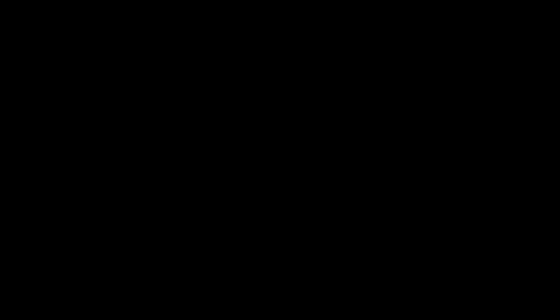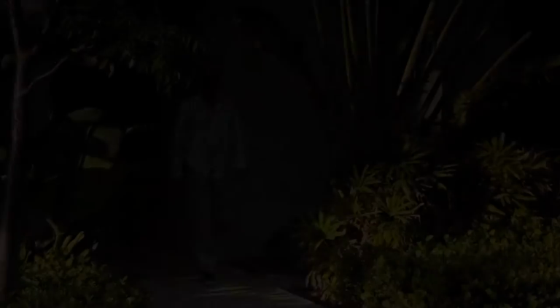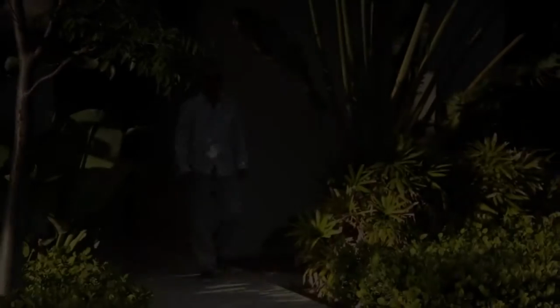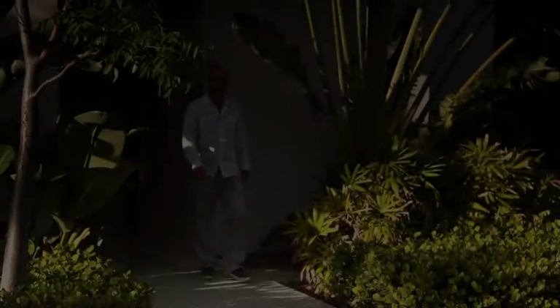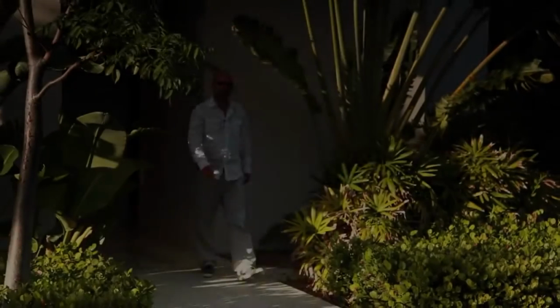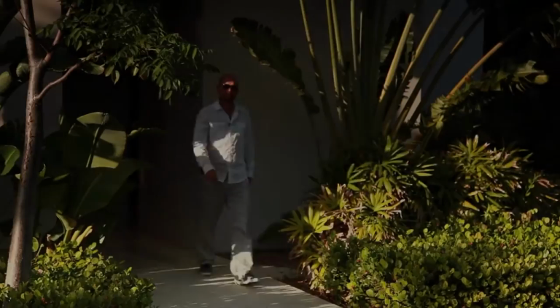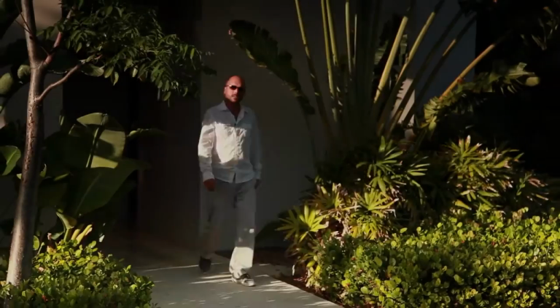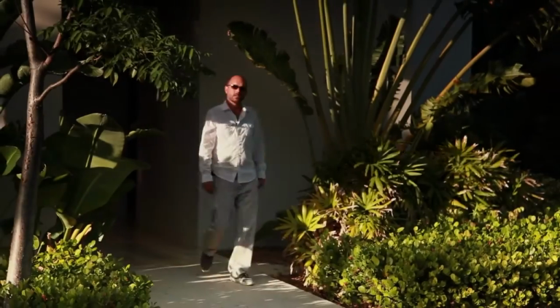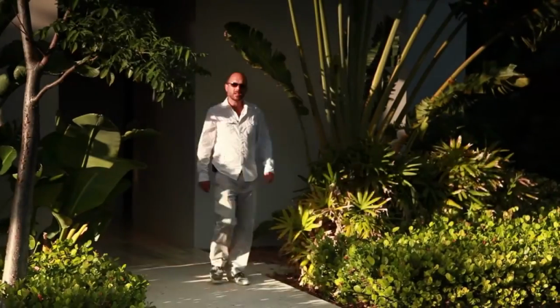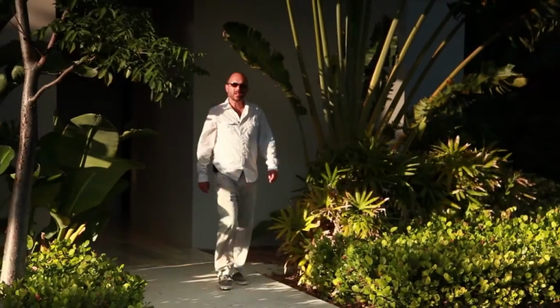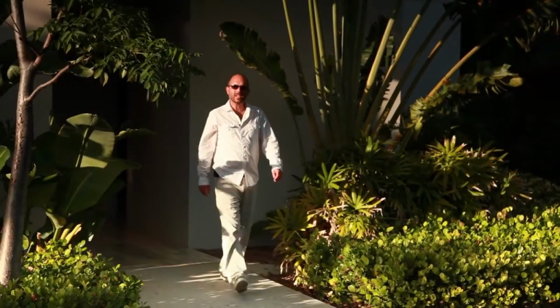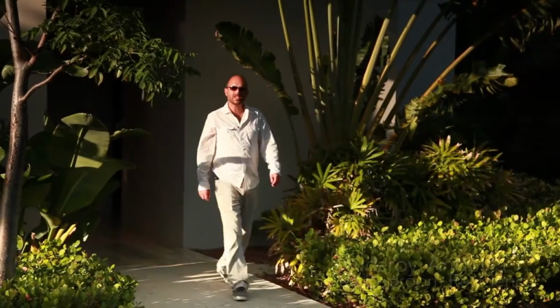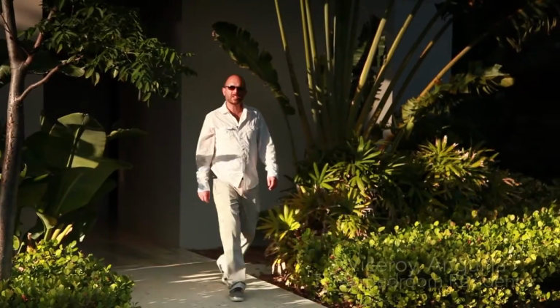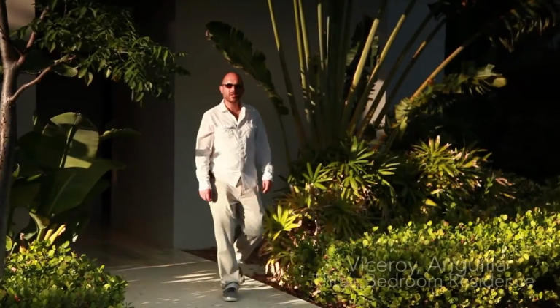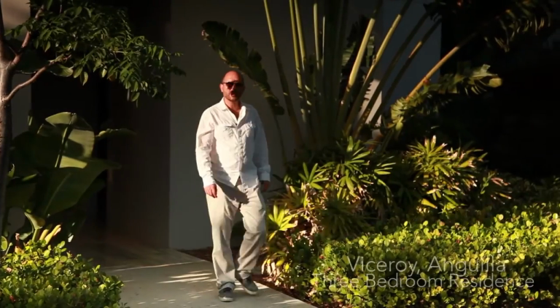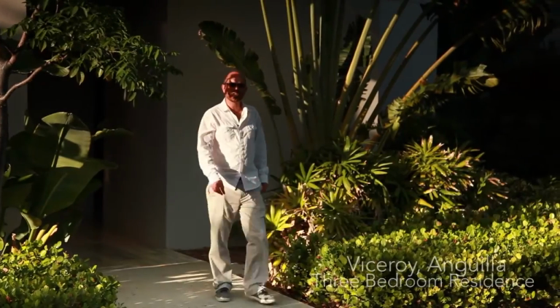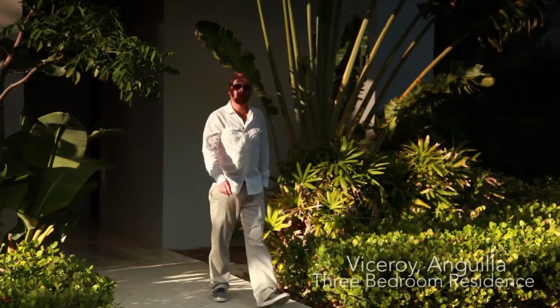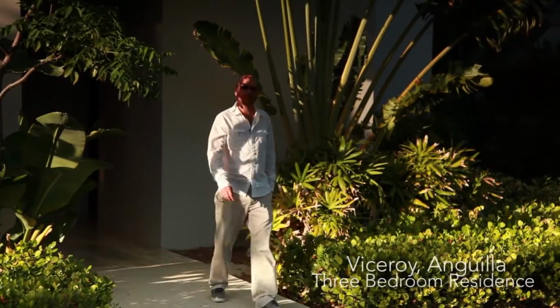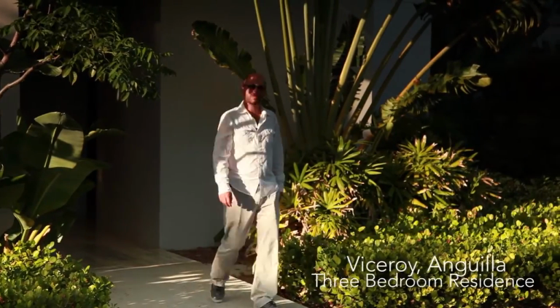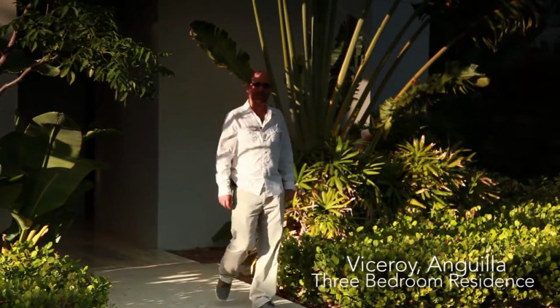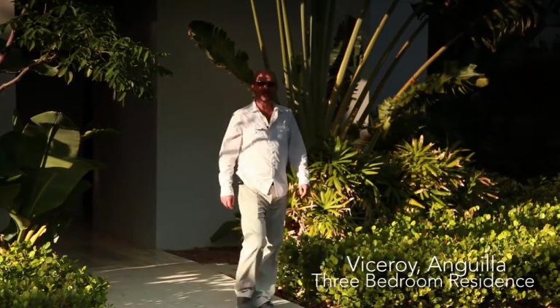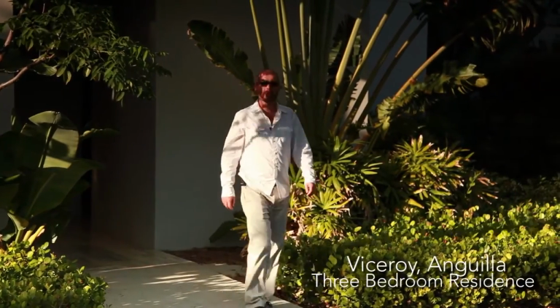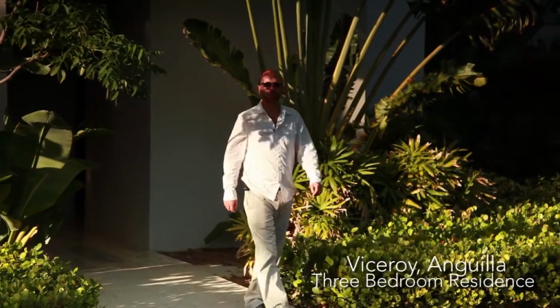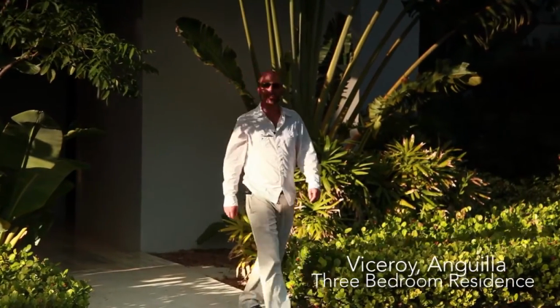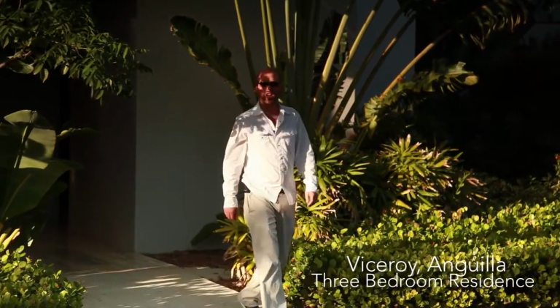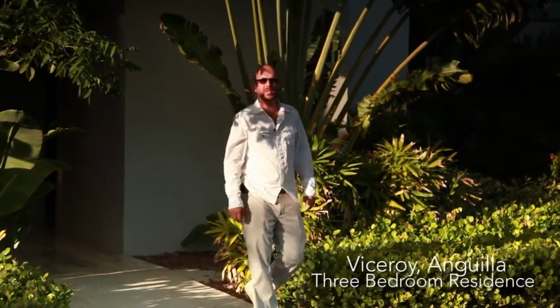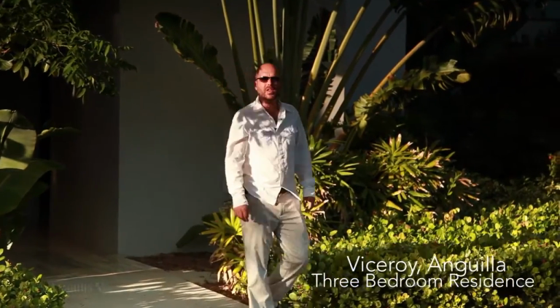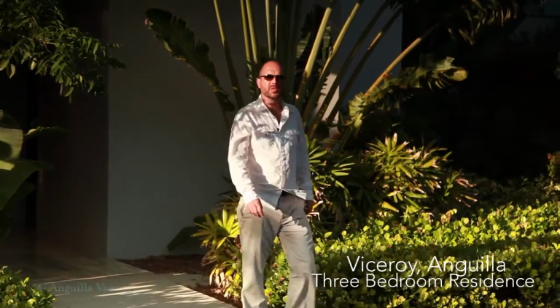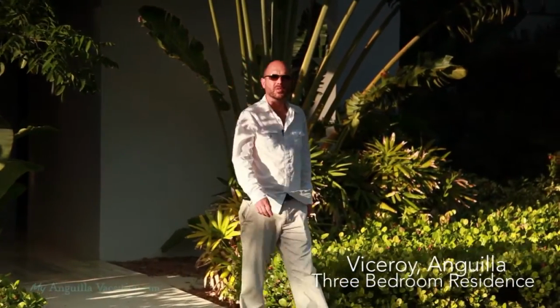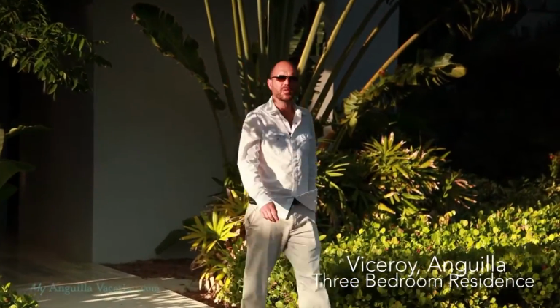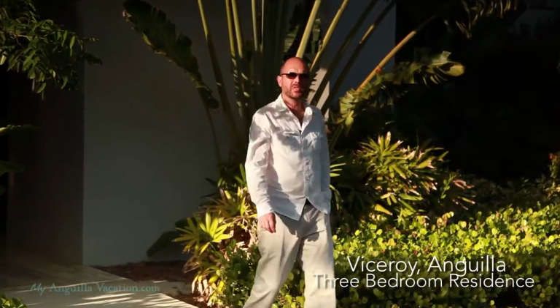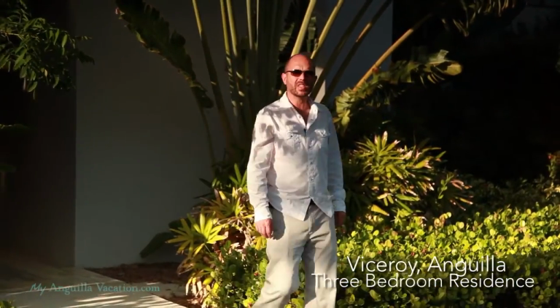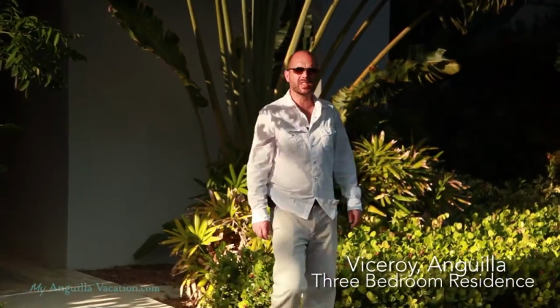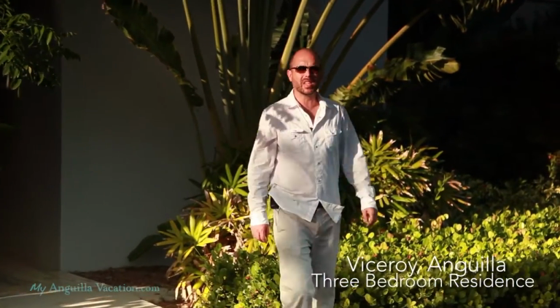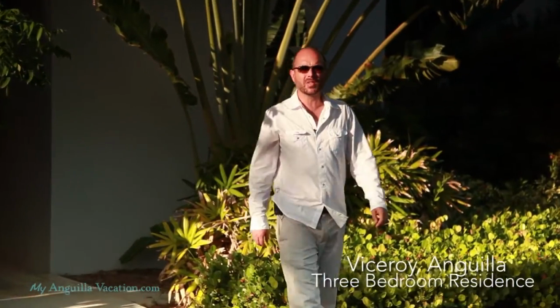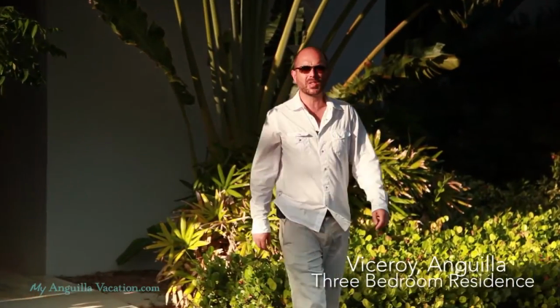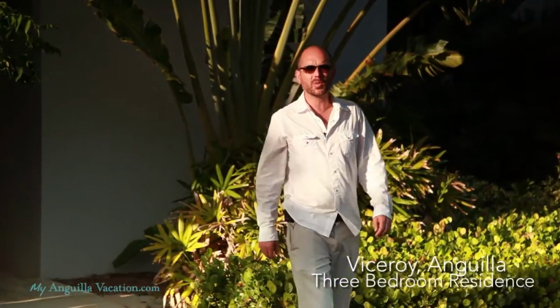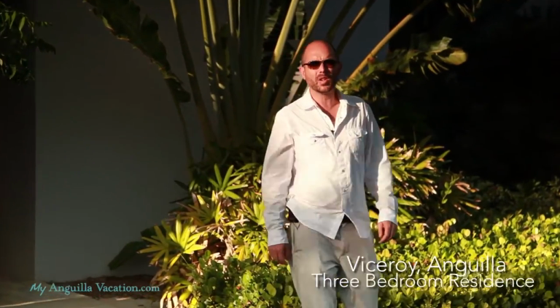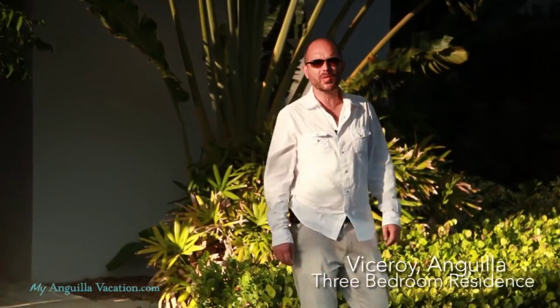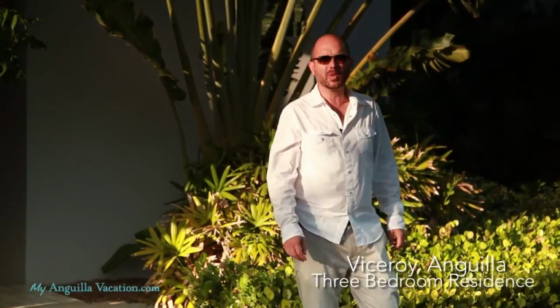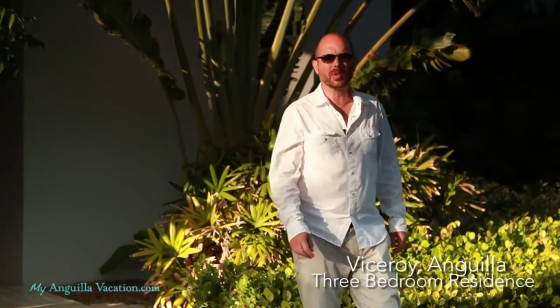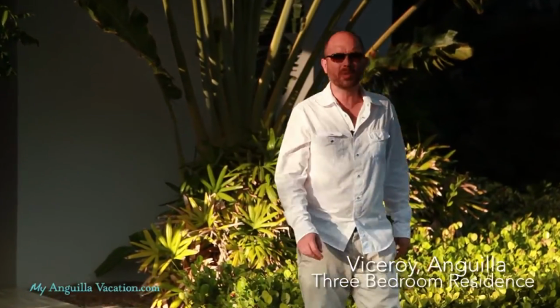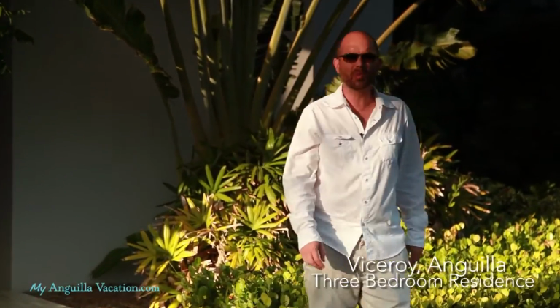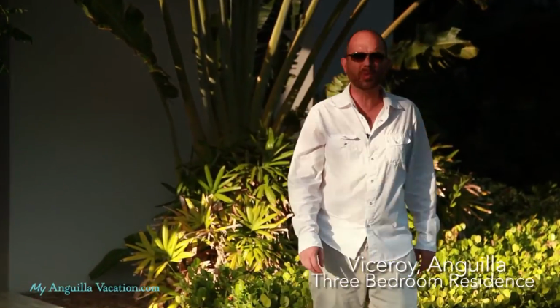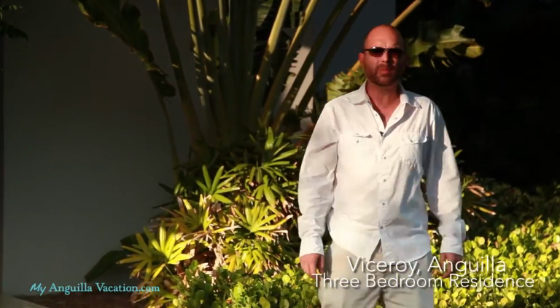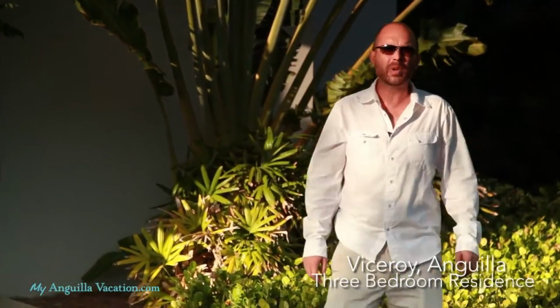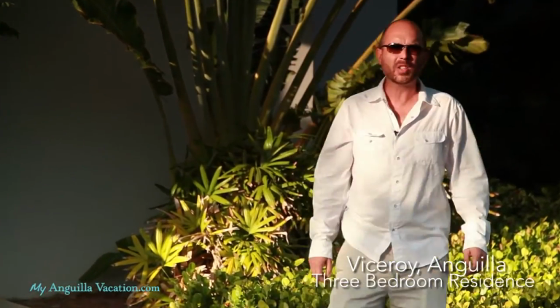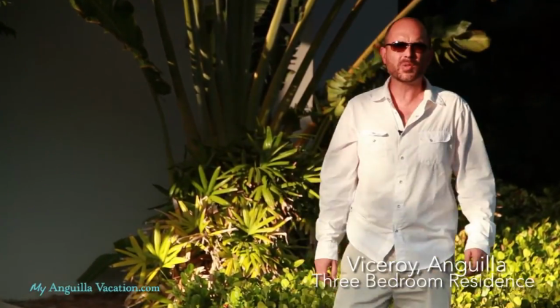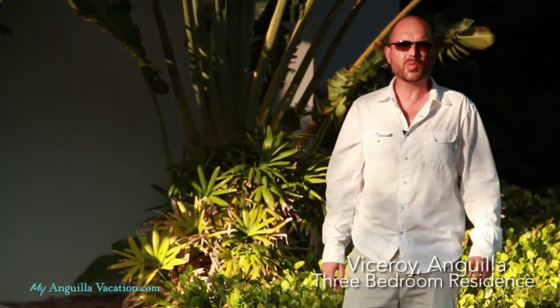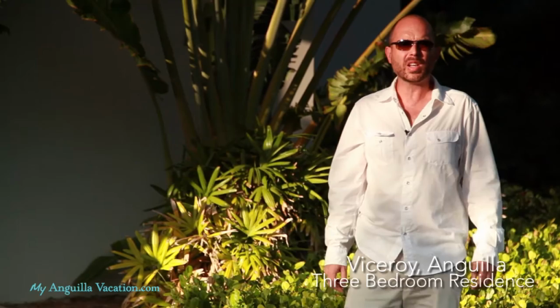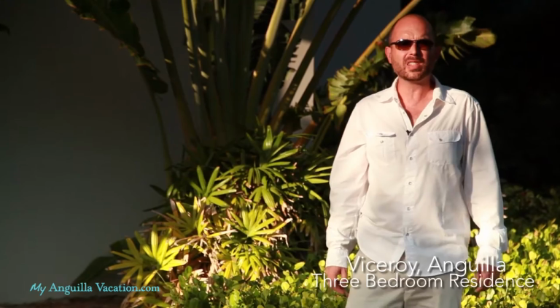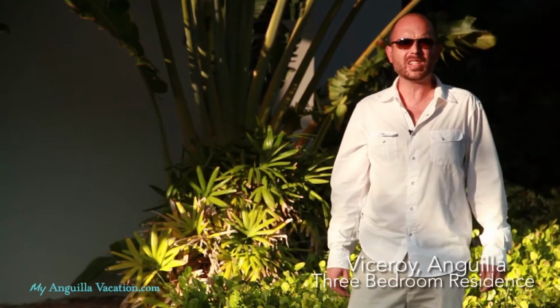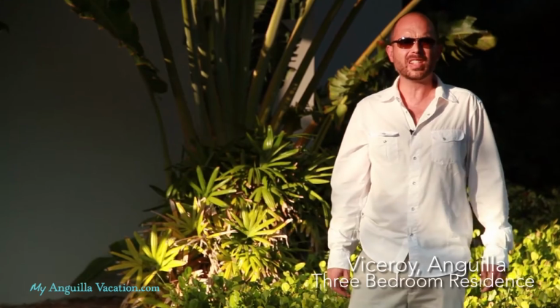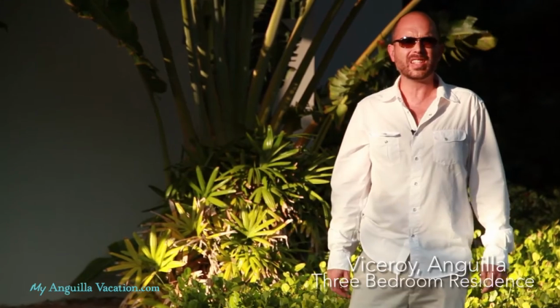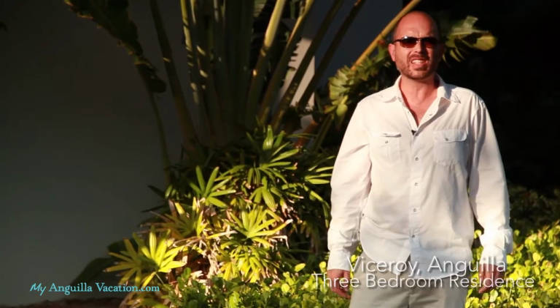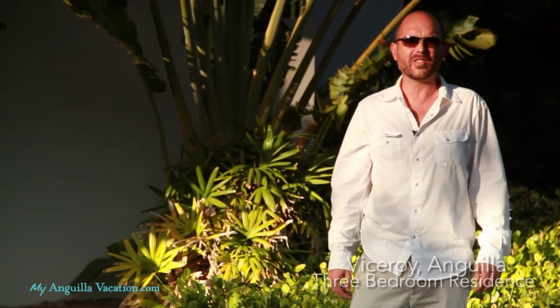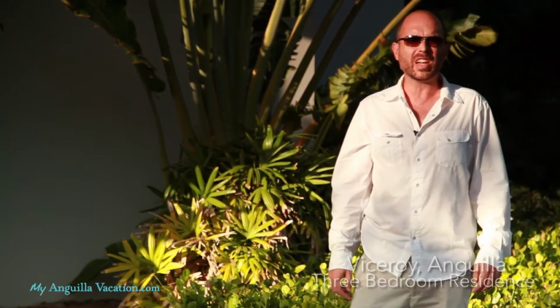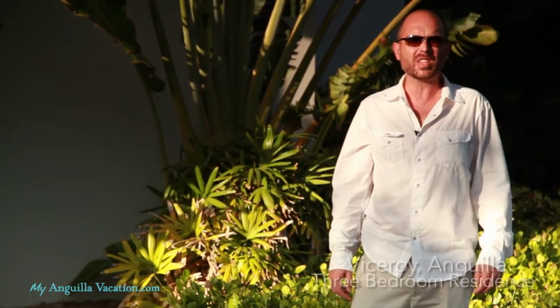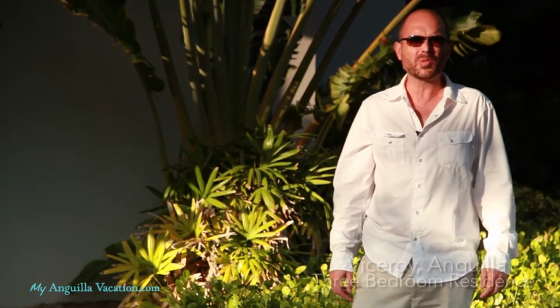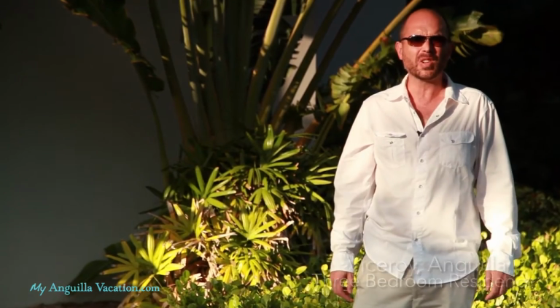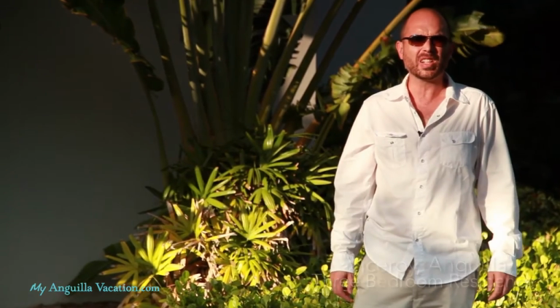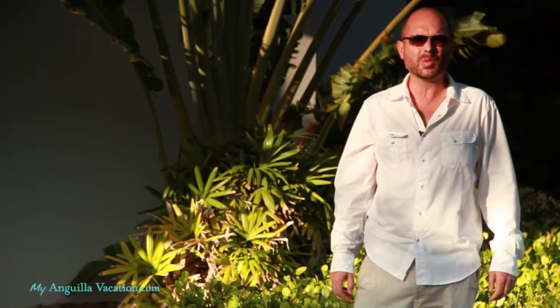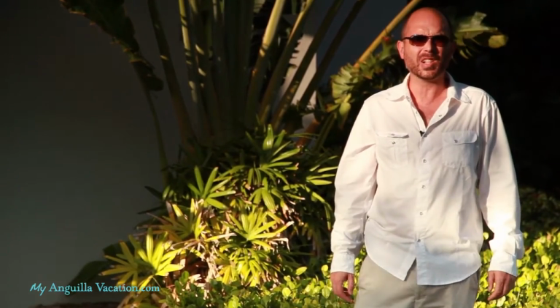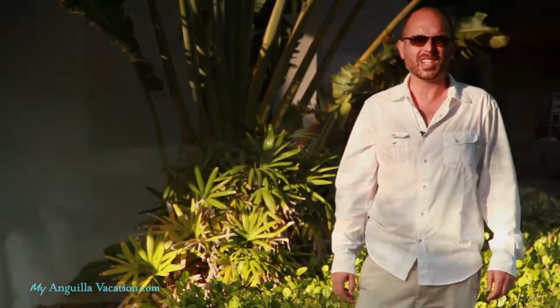Our next tour is the 2,557 square foot three-bedroom residence at the Viceroy Anguilla.